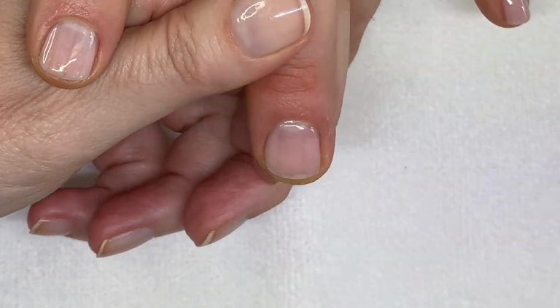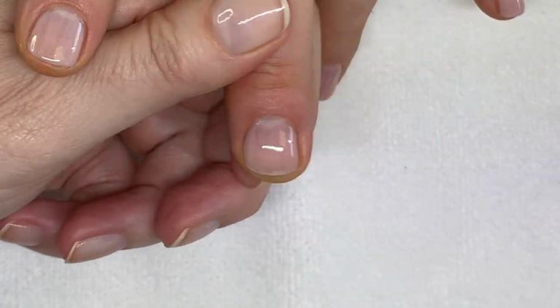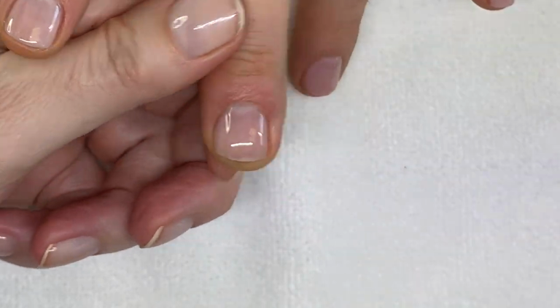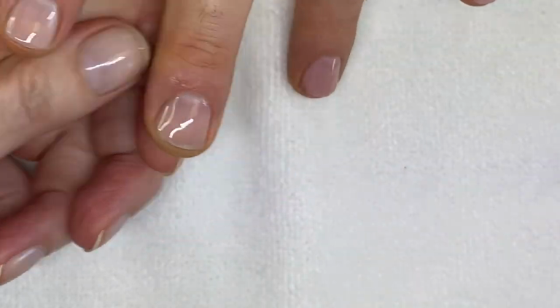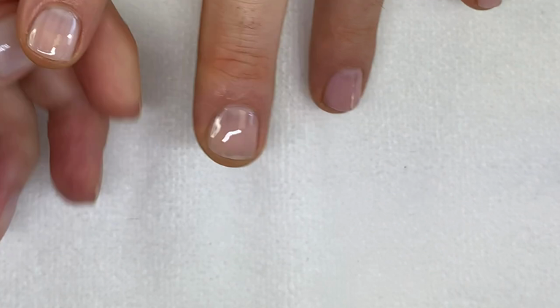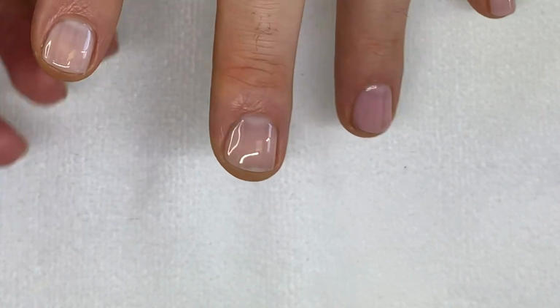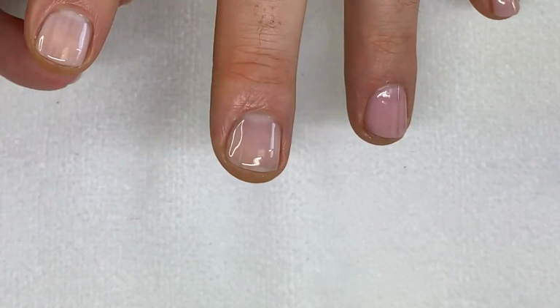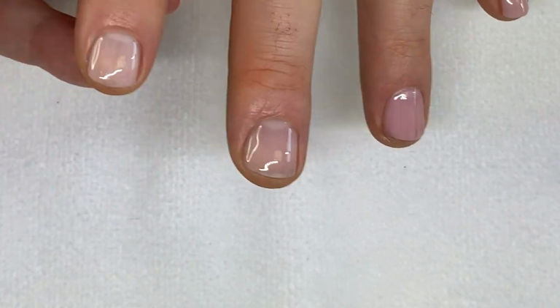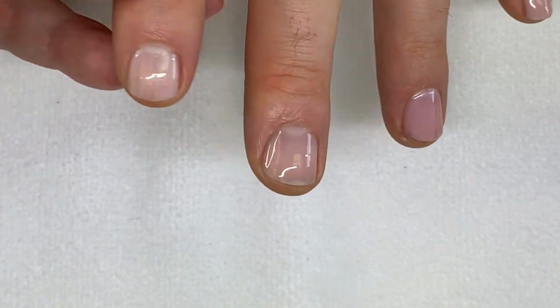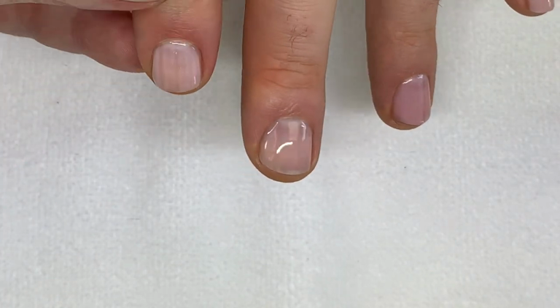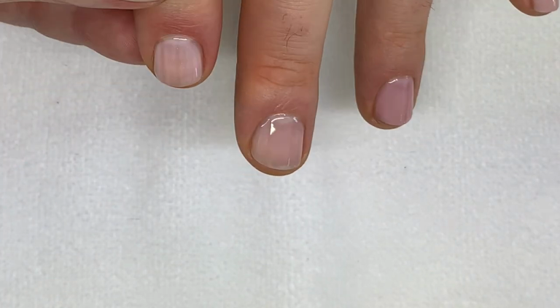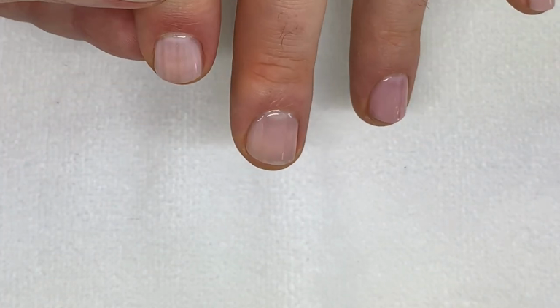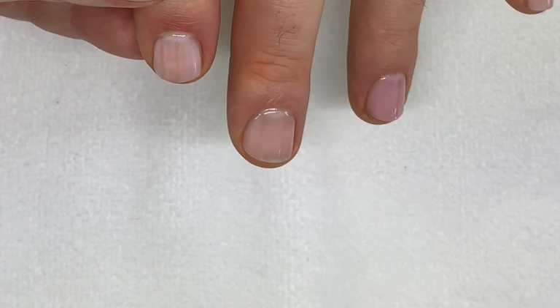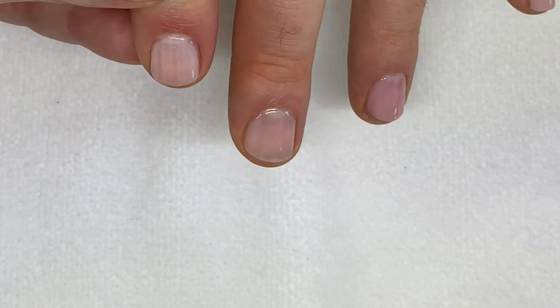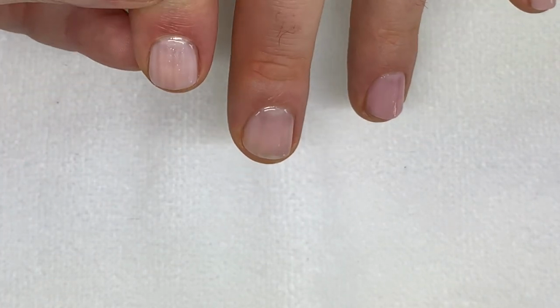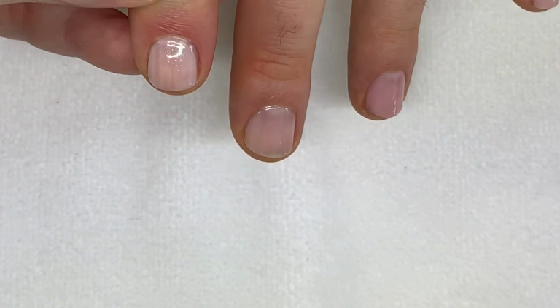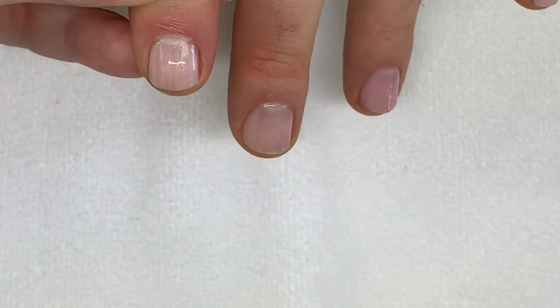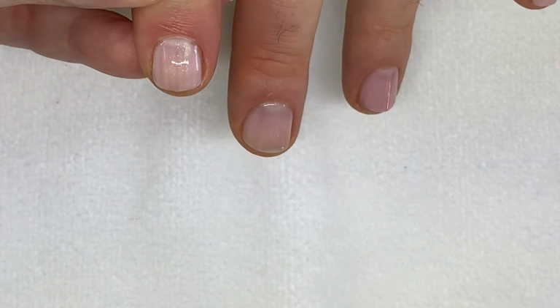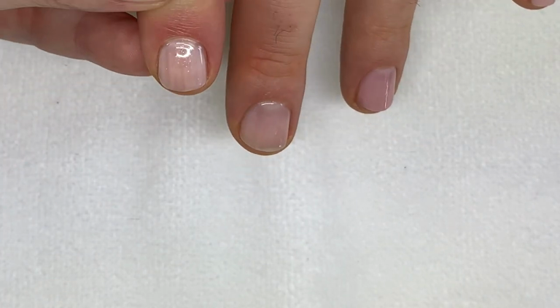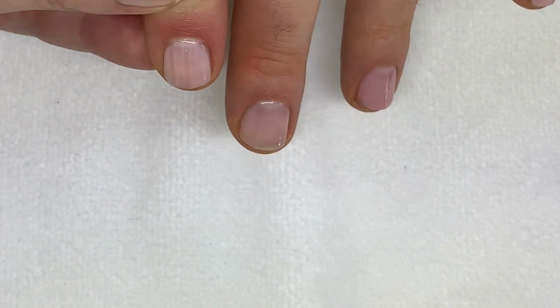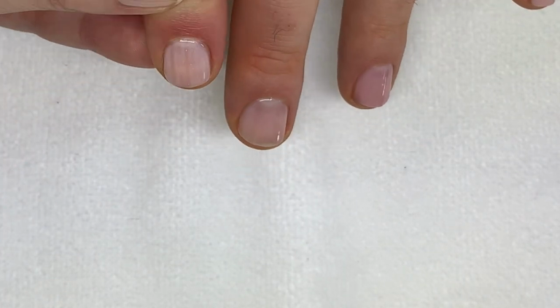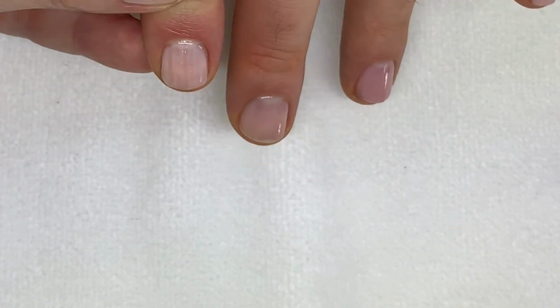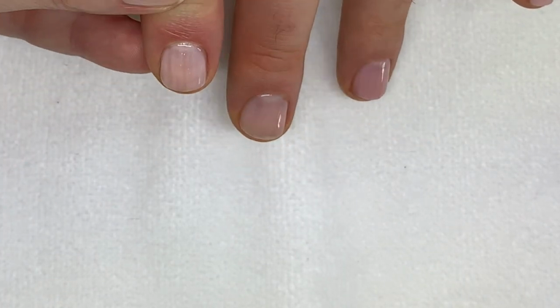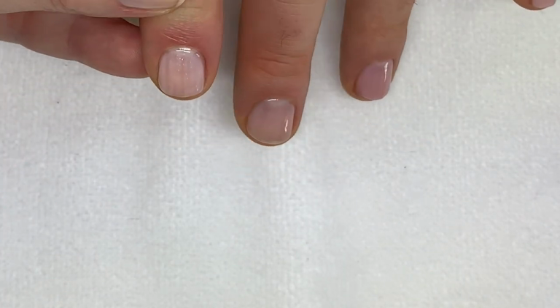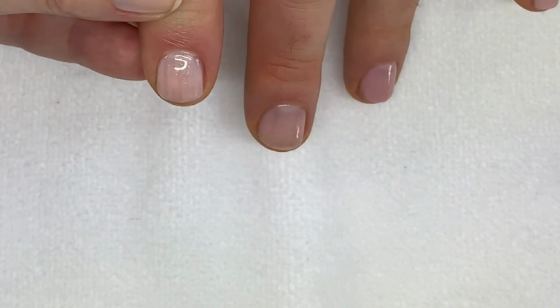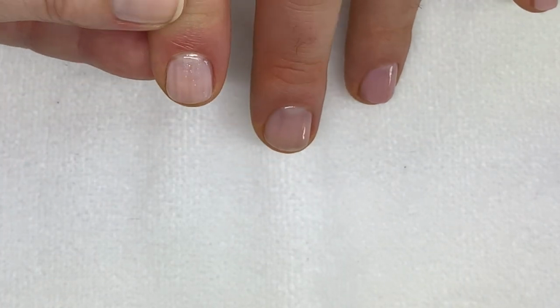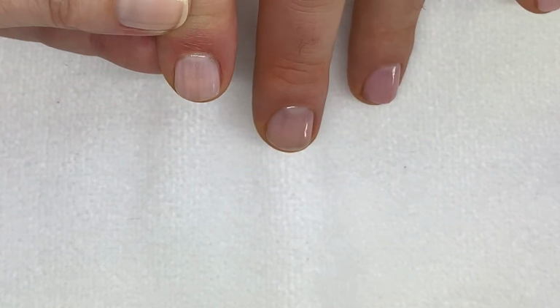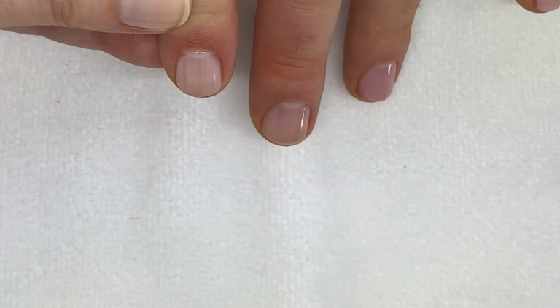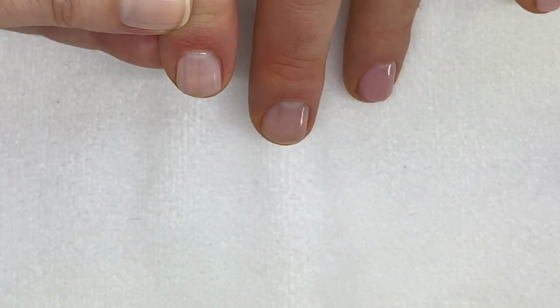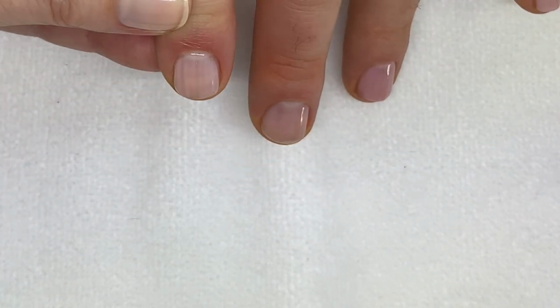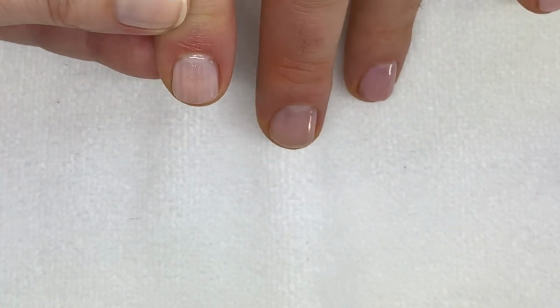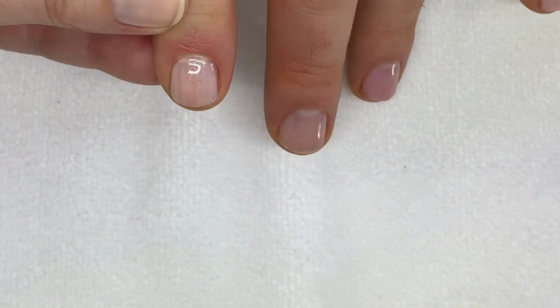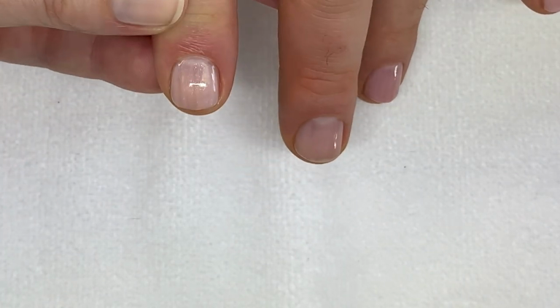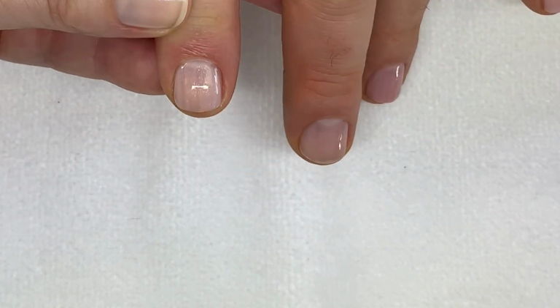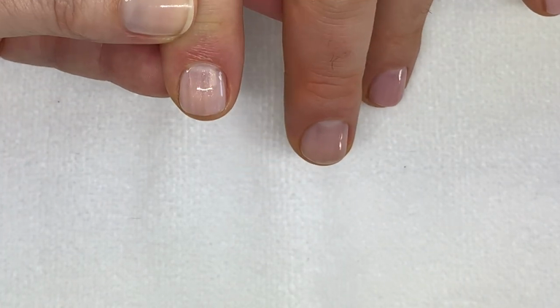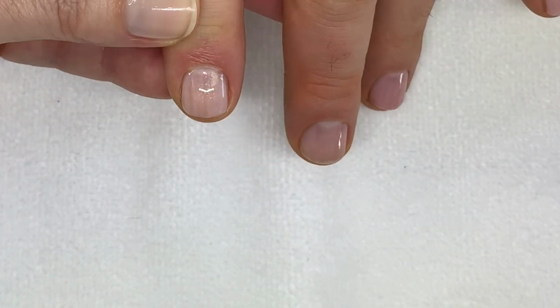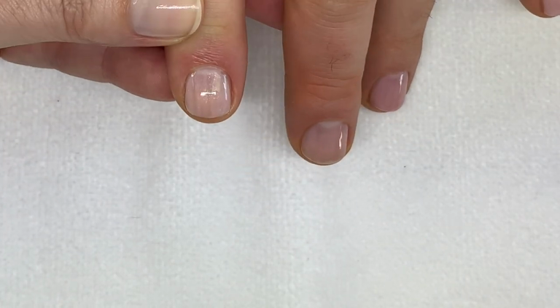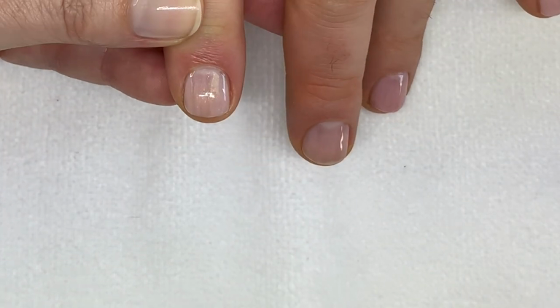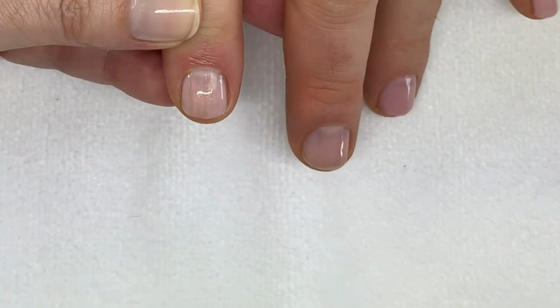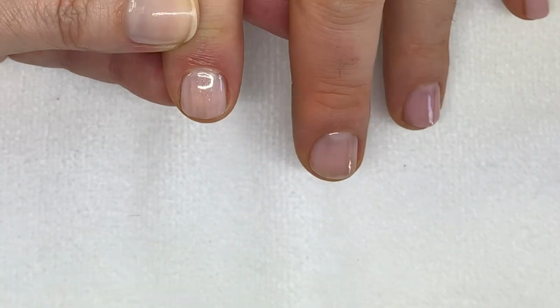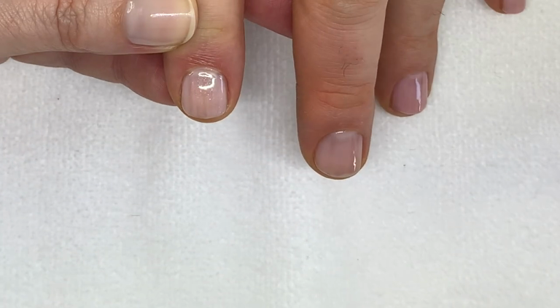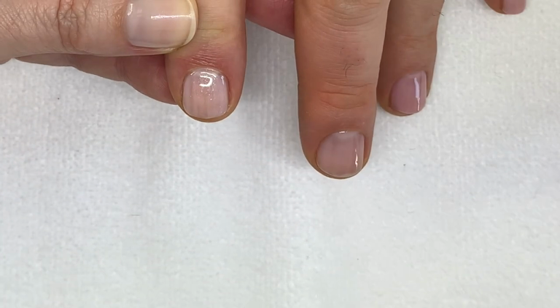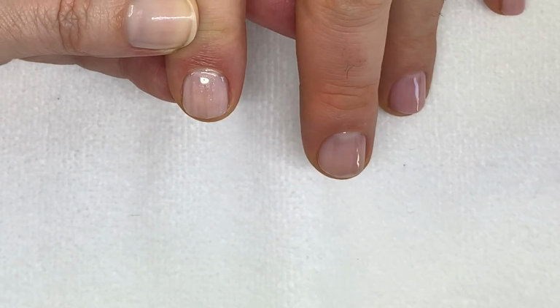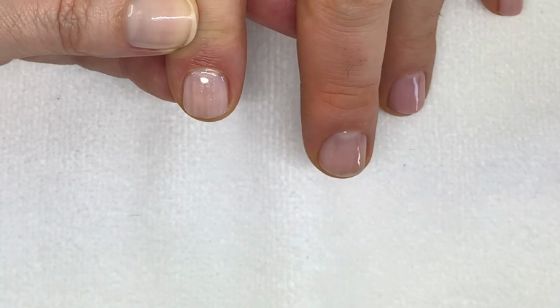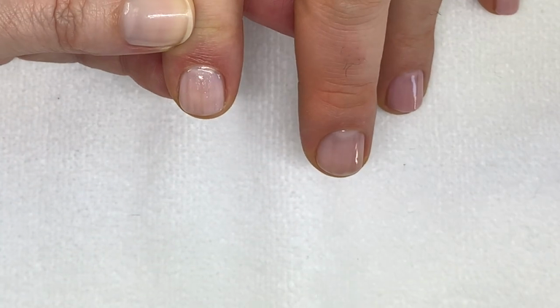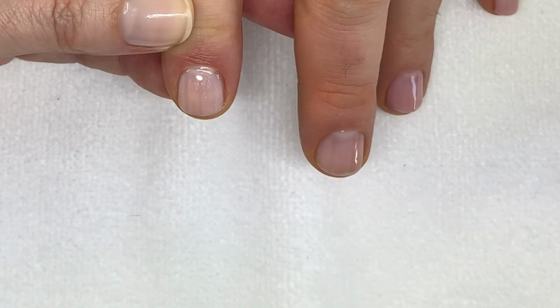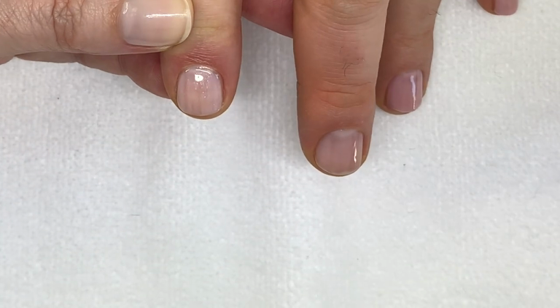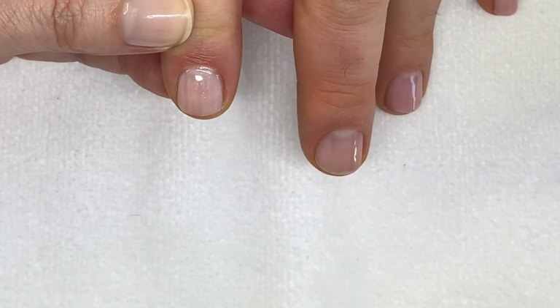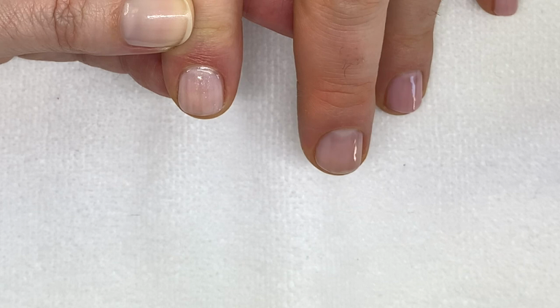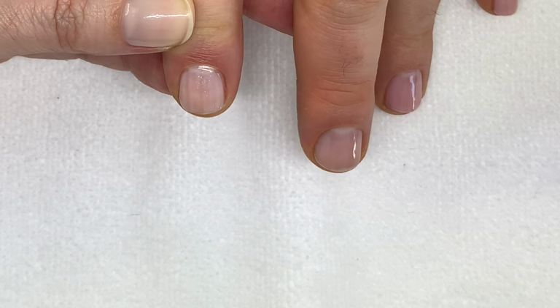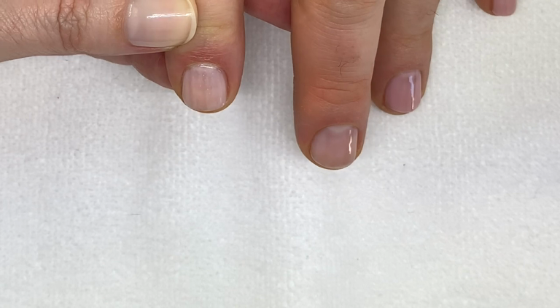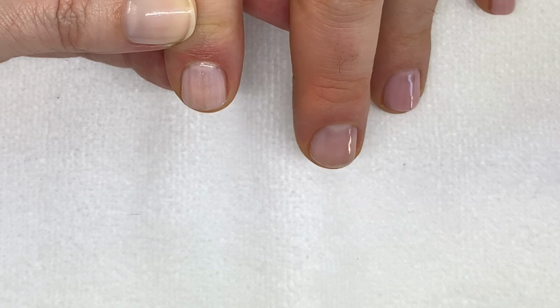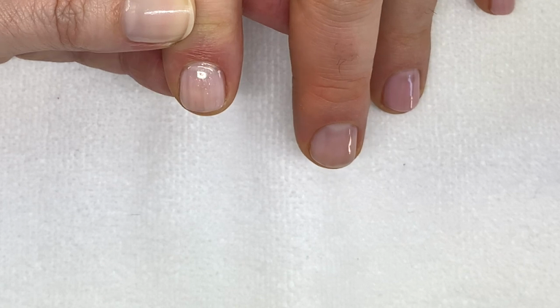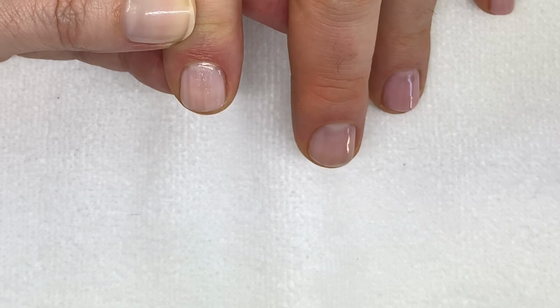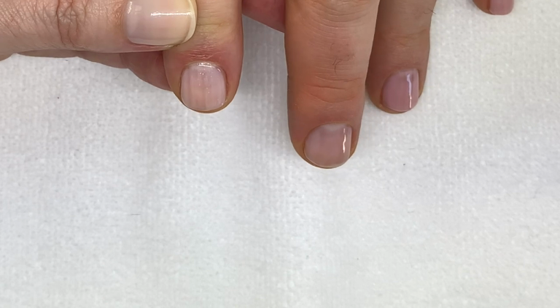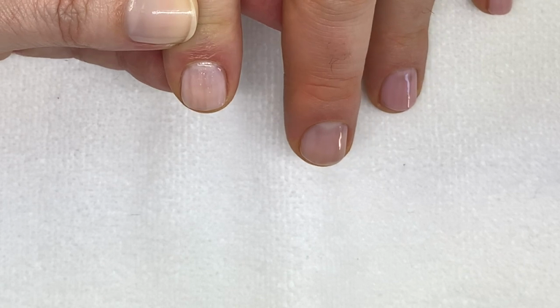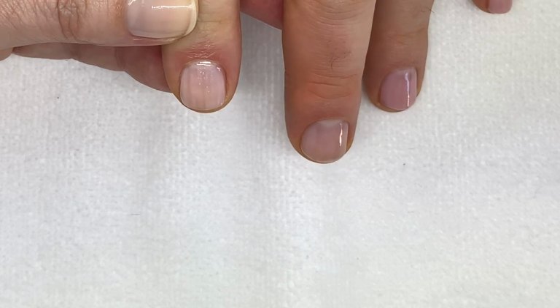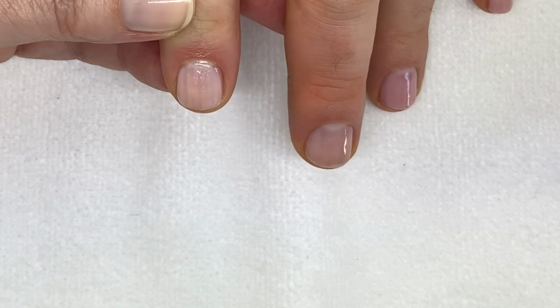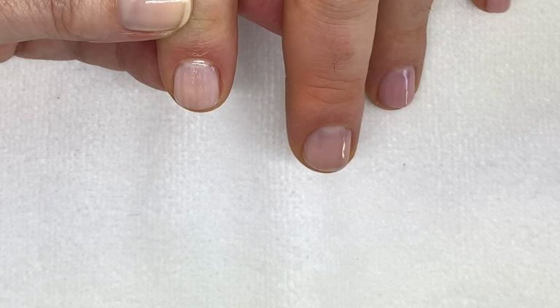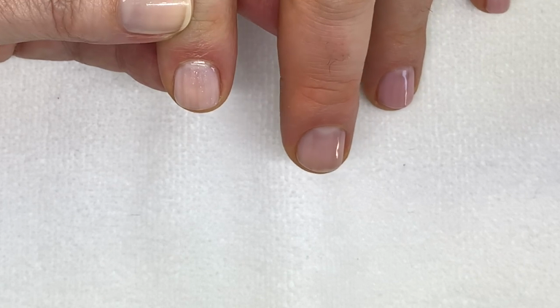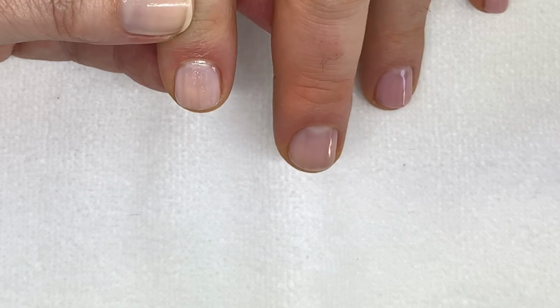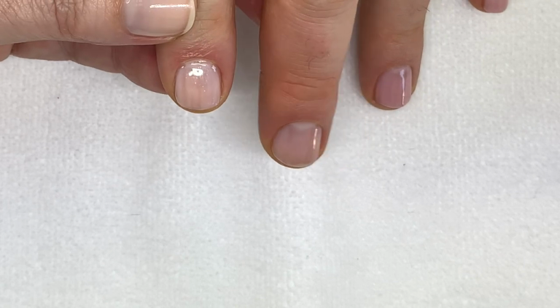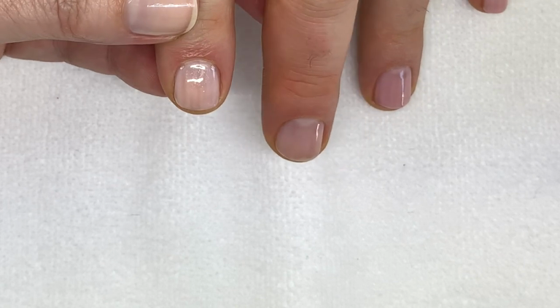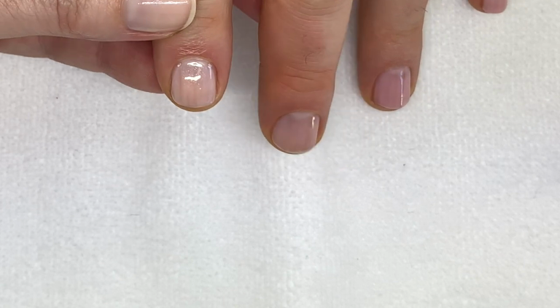Let's see how this one dries — we're going to give it a couple minutes of drying time and we'll be right back.